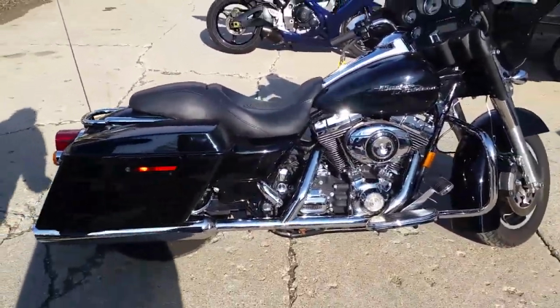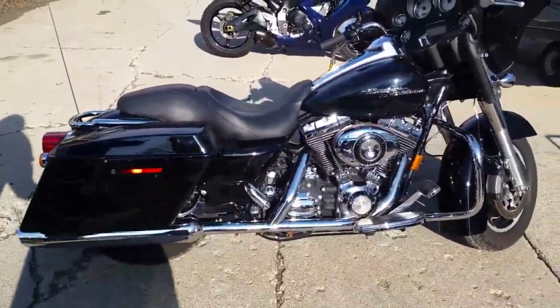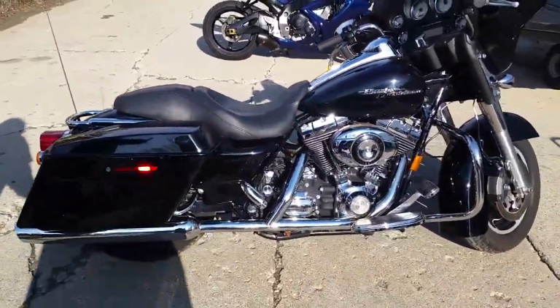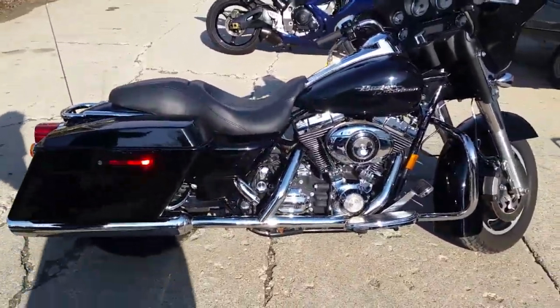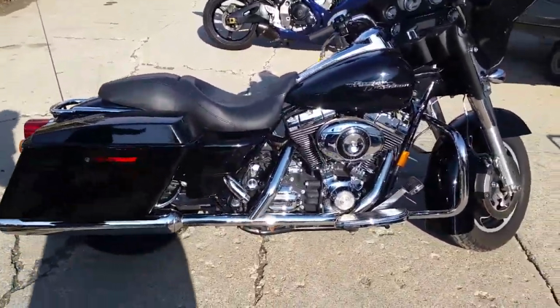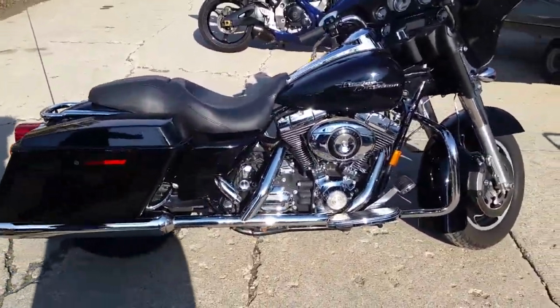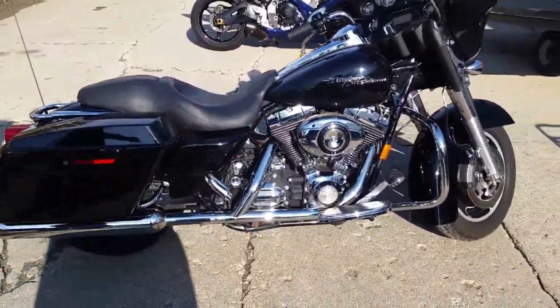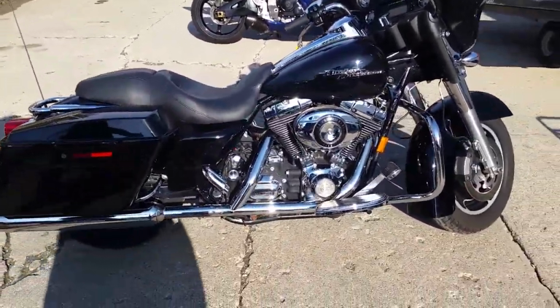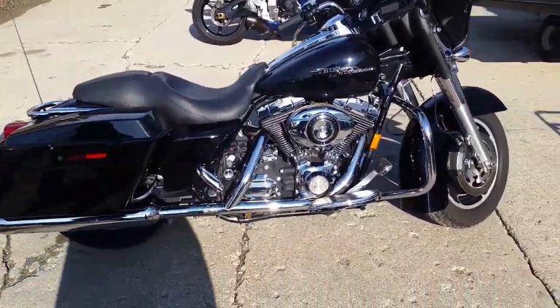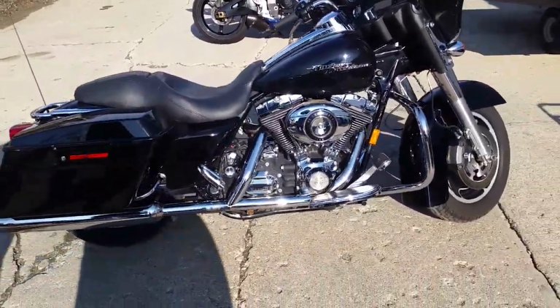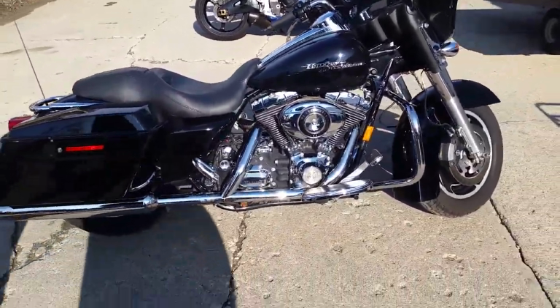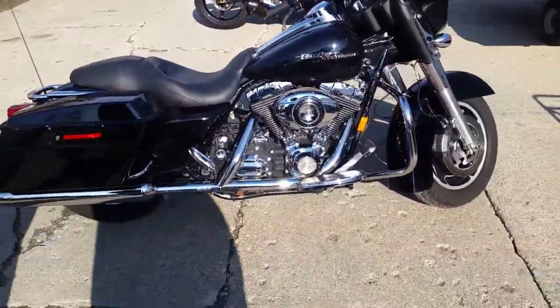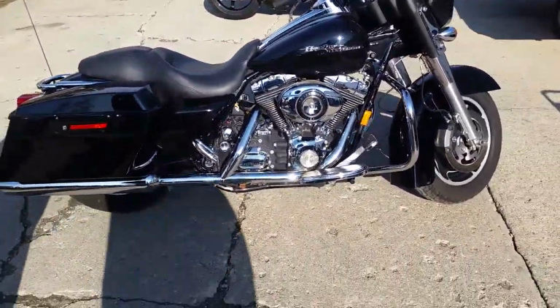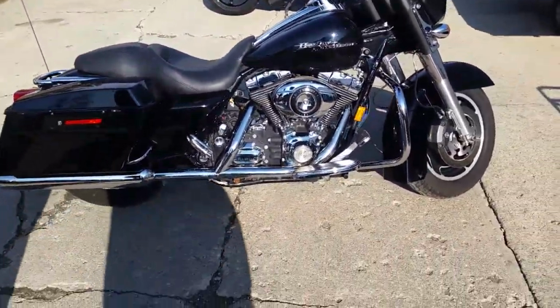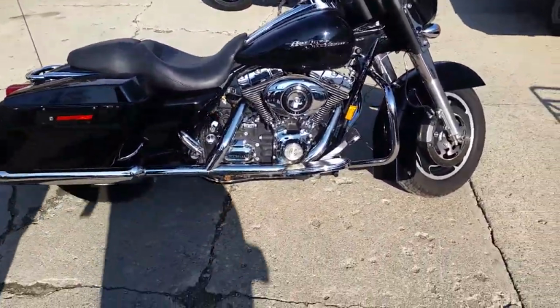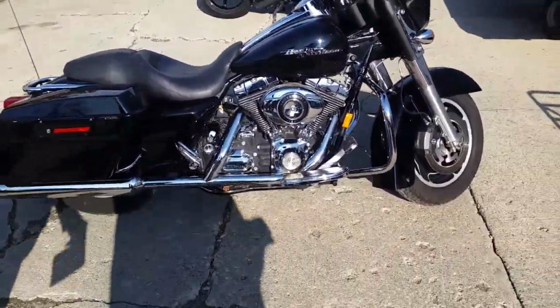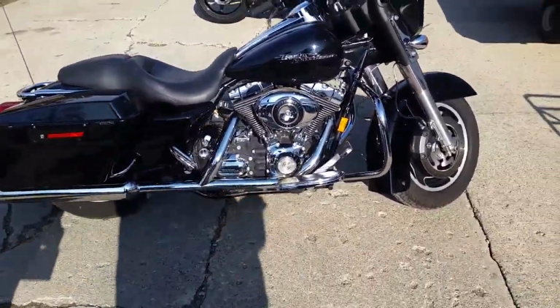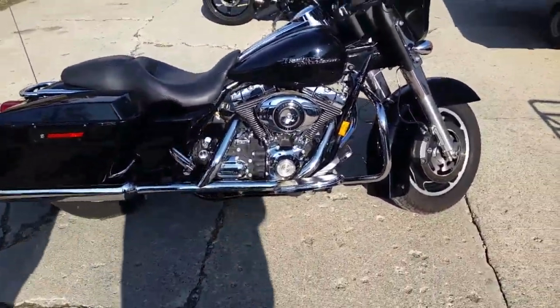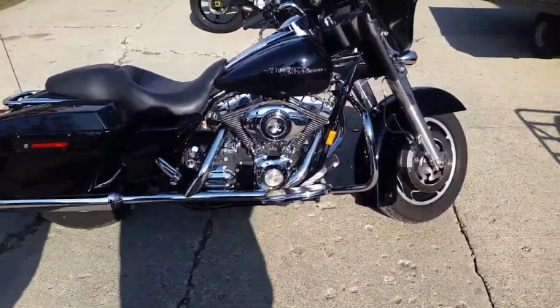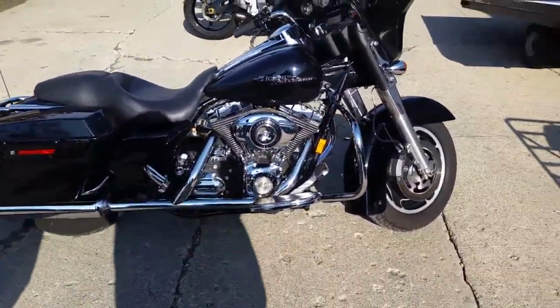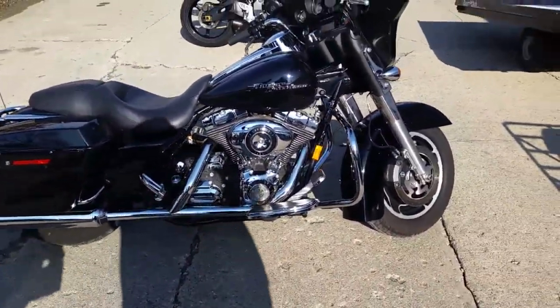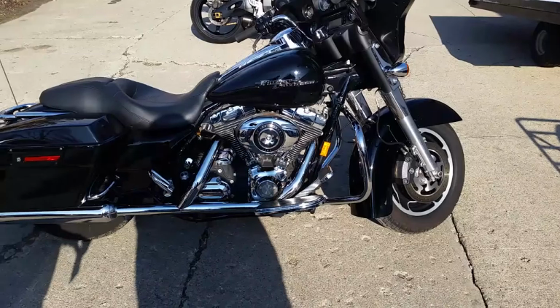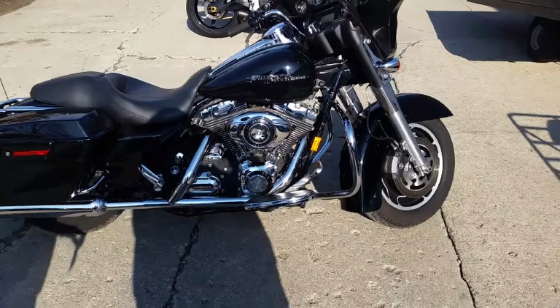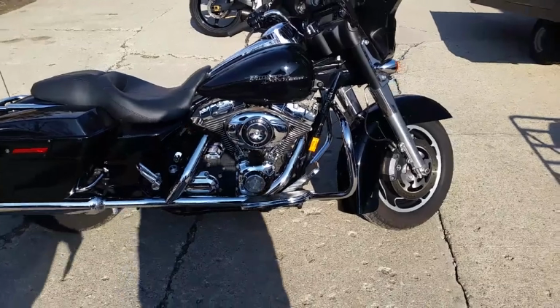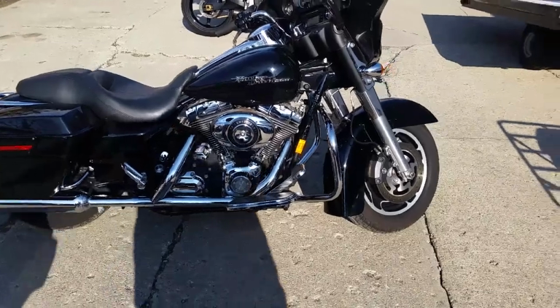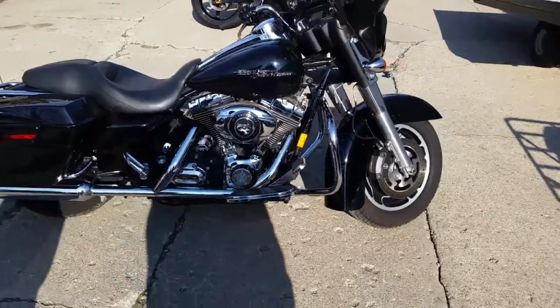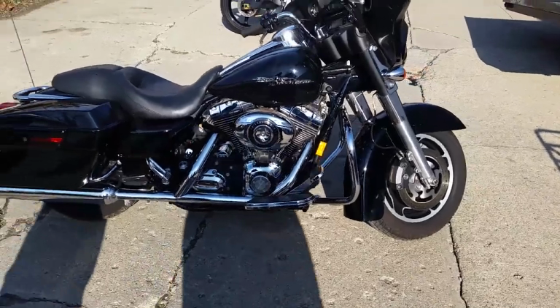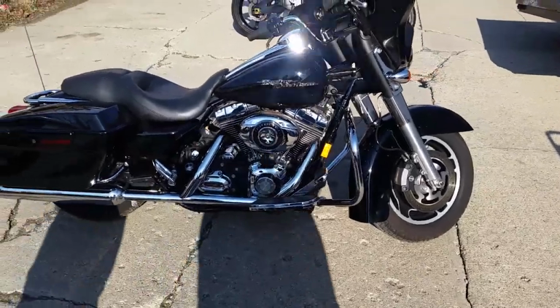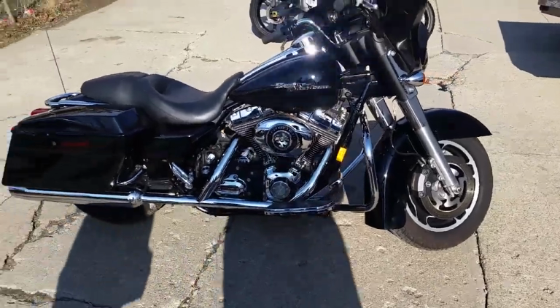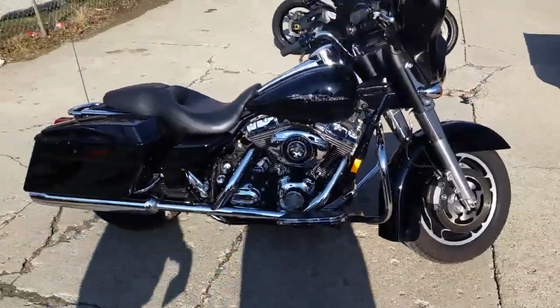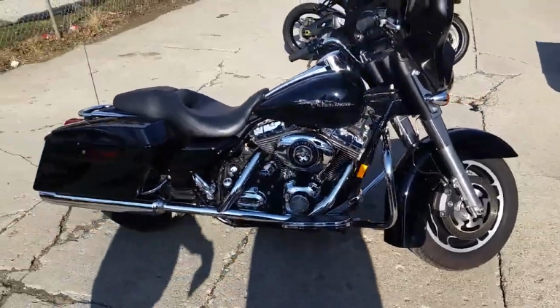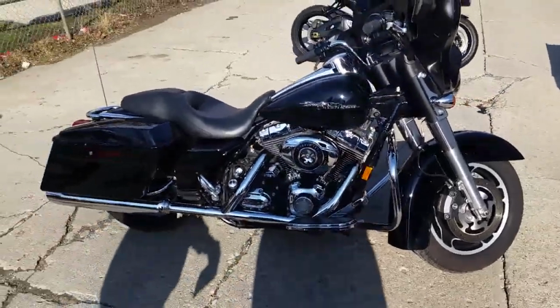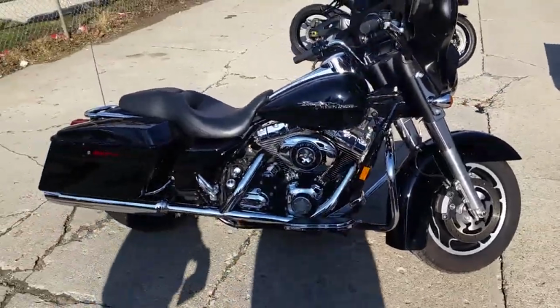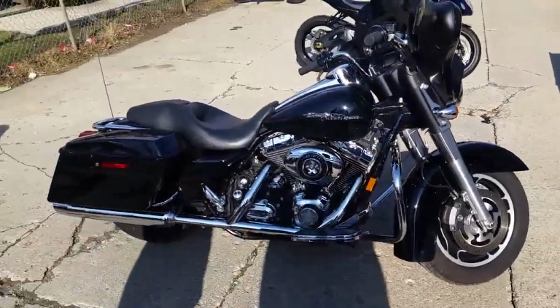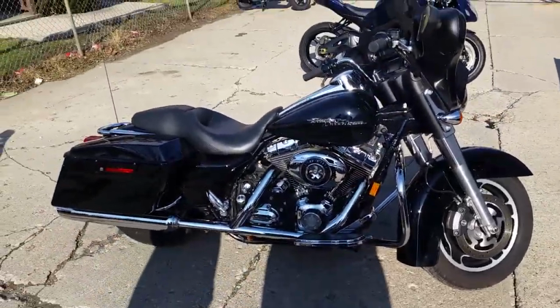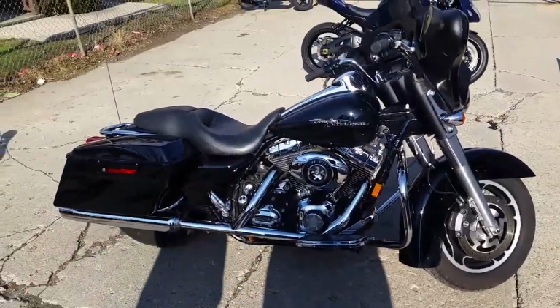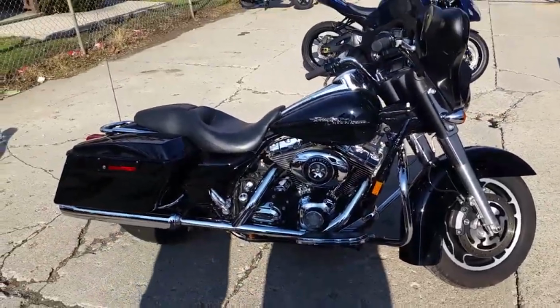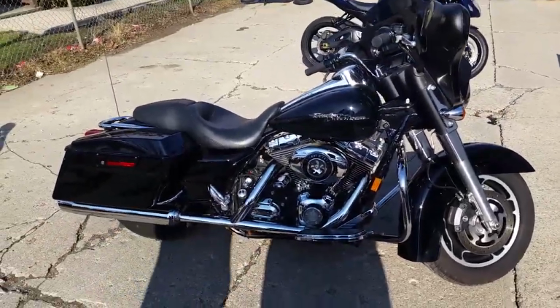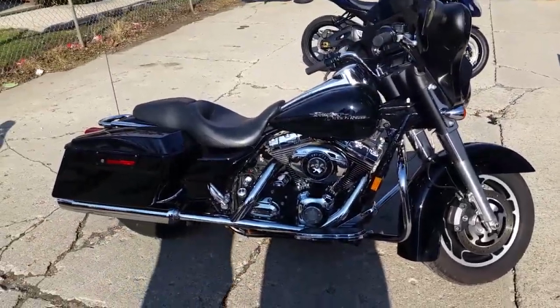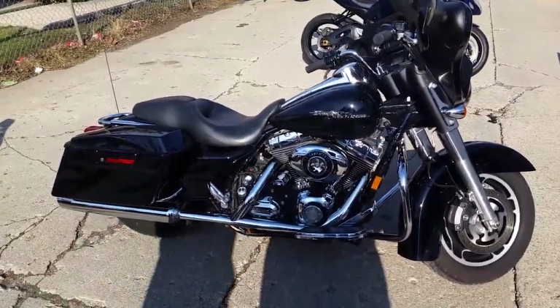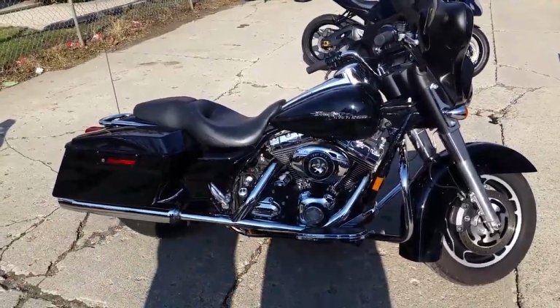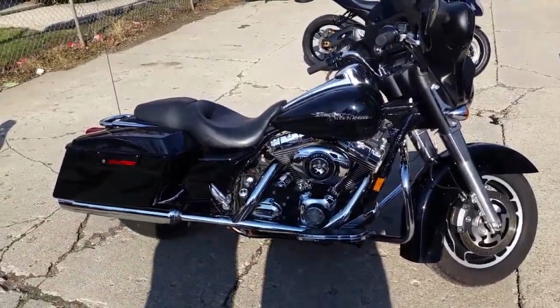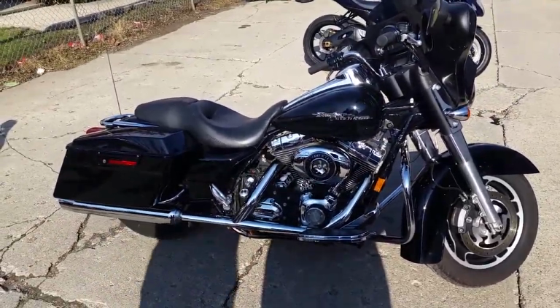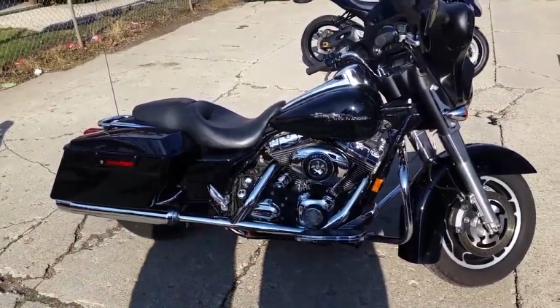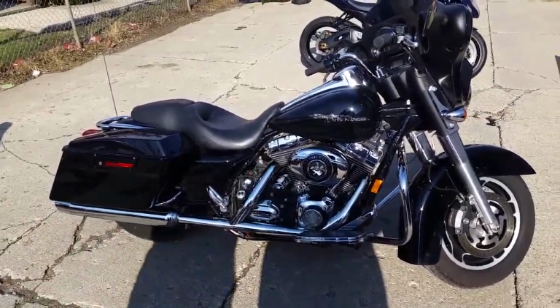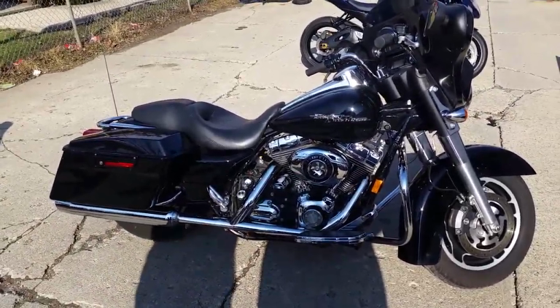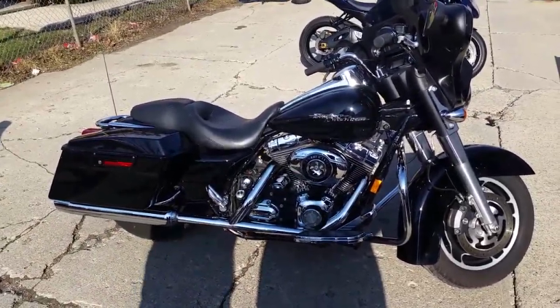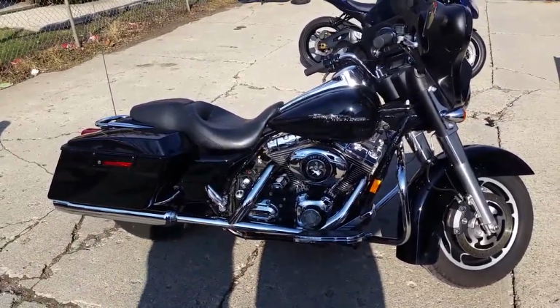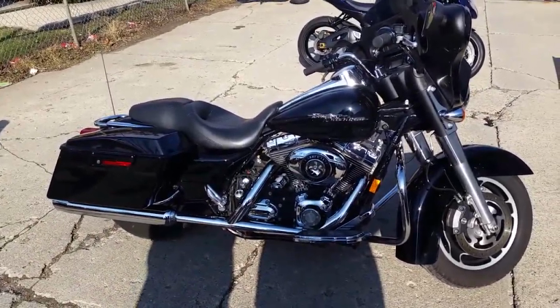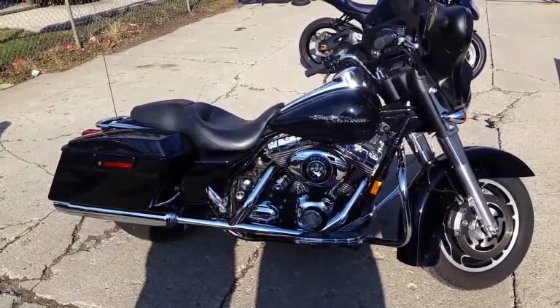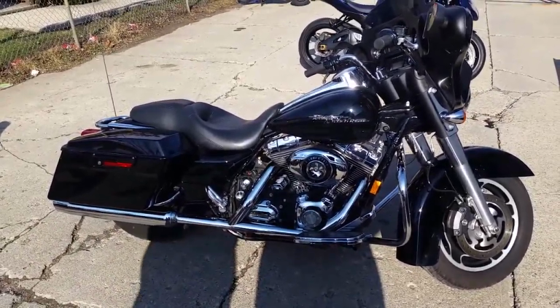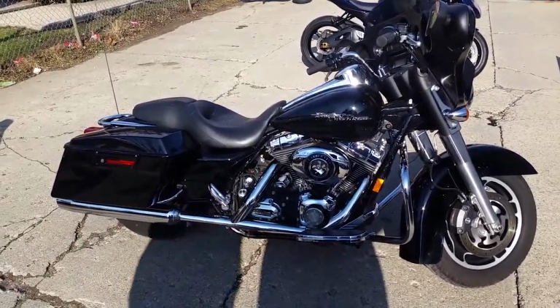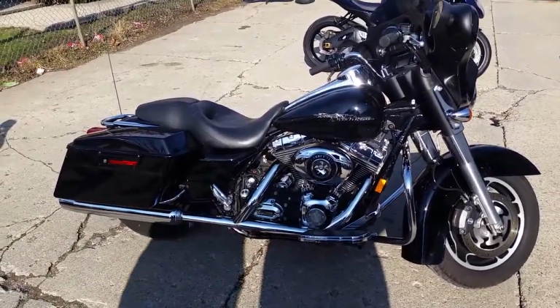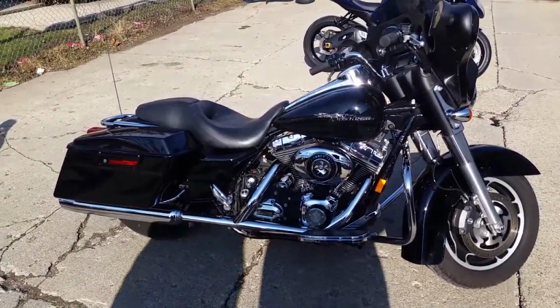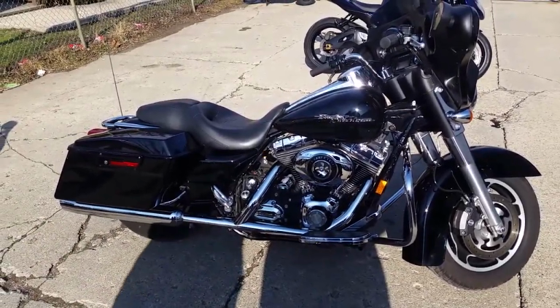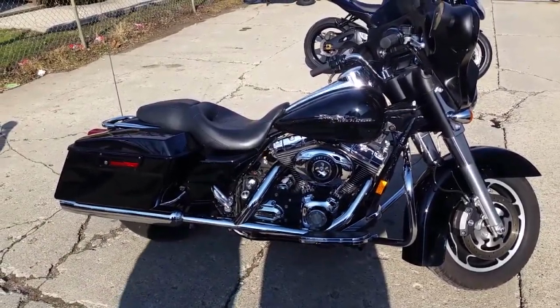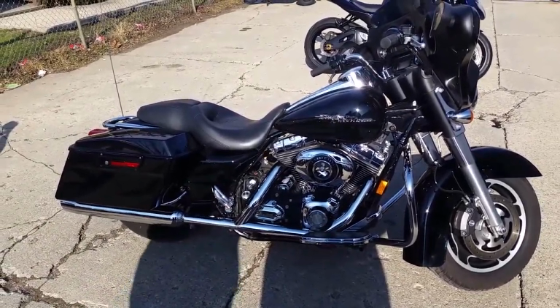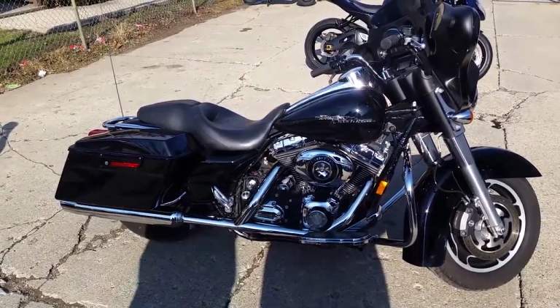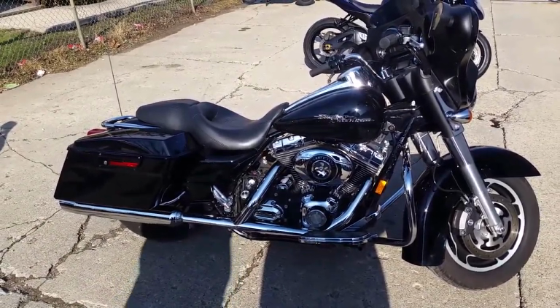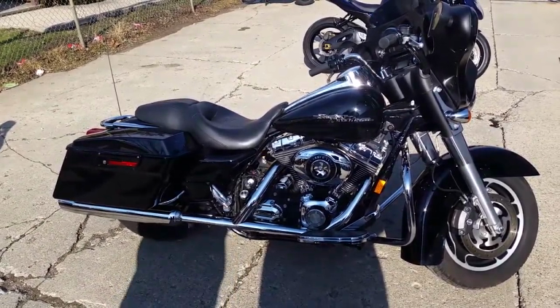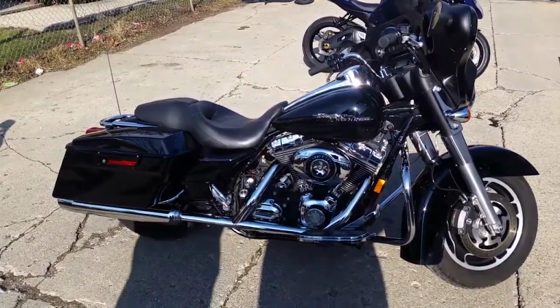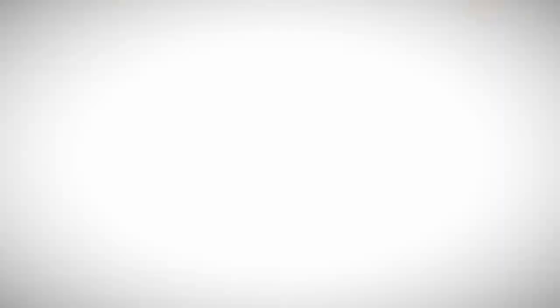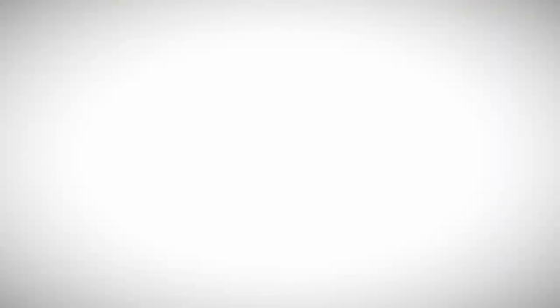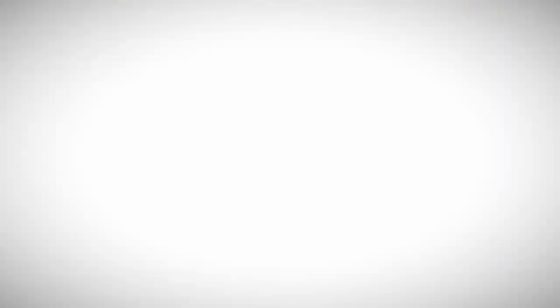$239 a month. Visit our website. It's ApprovalPowerSports.com. Over 450 used bikes in stock.